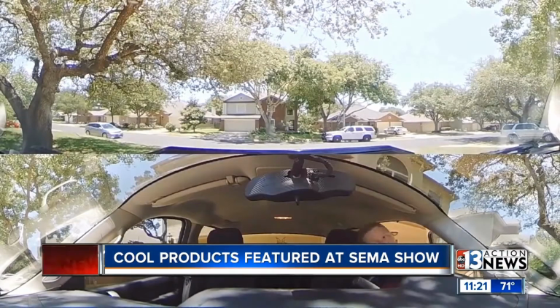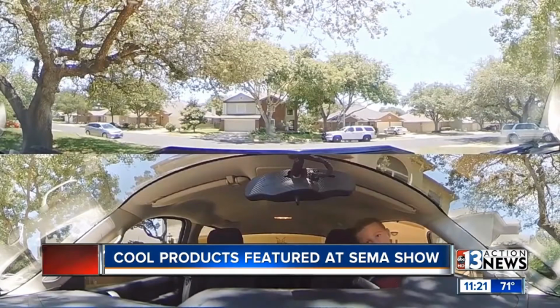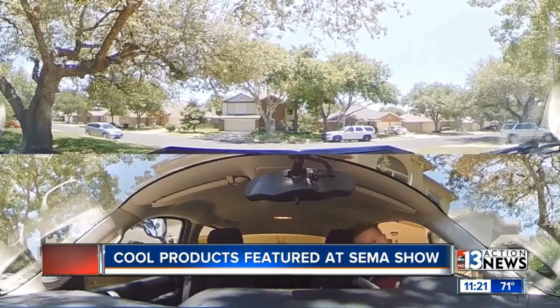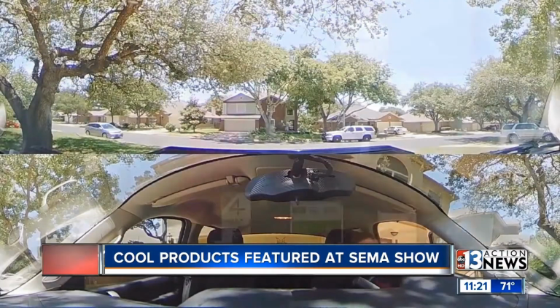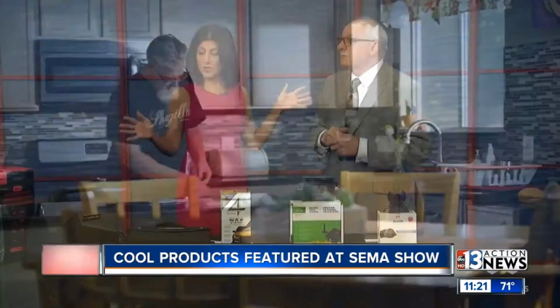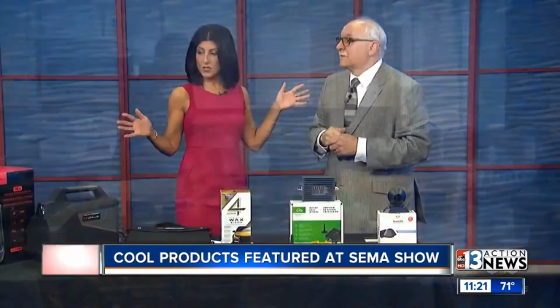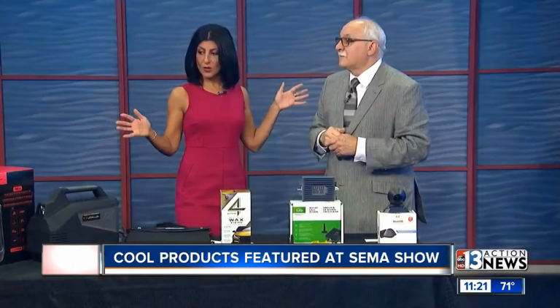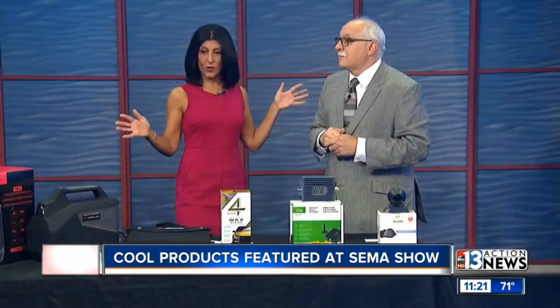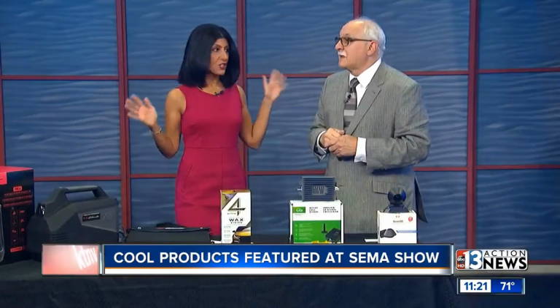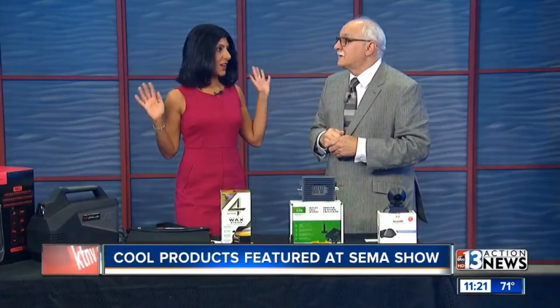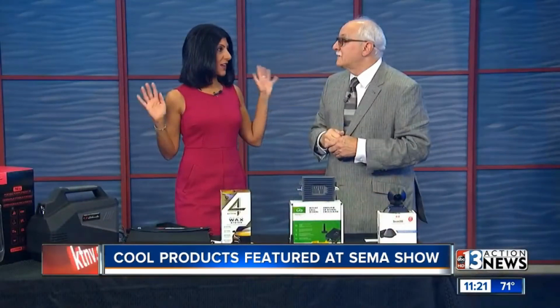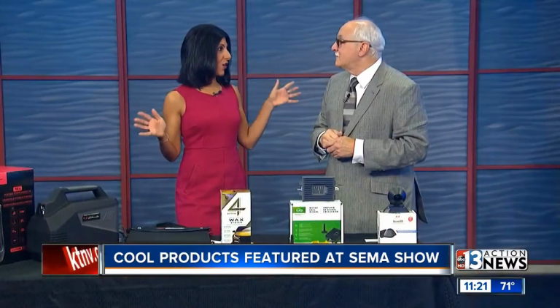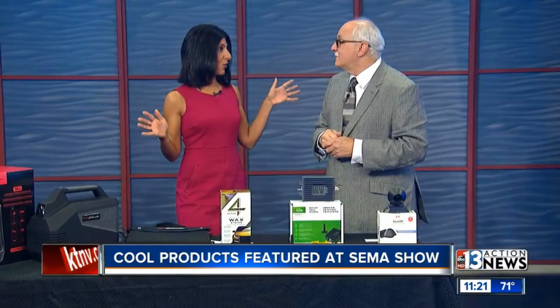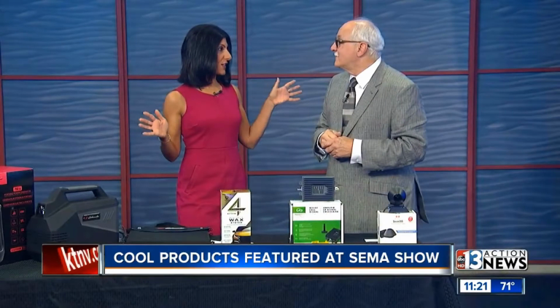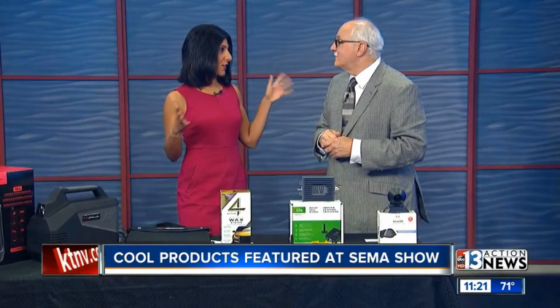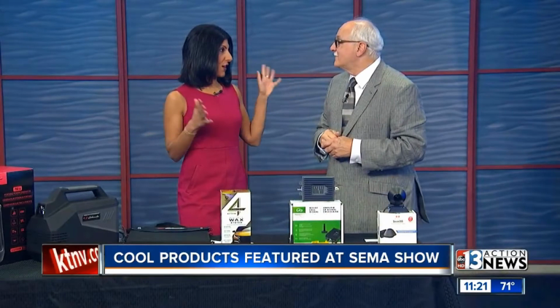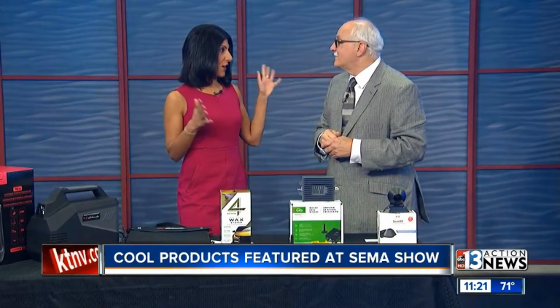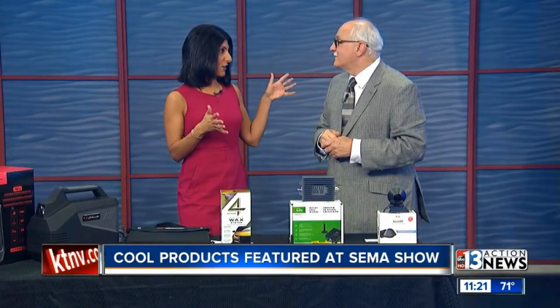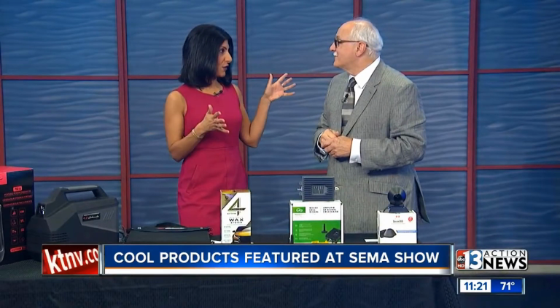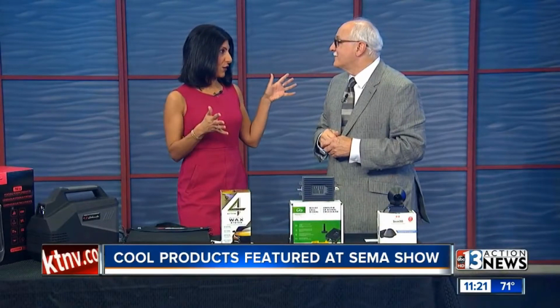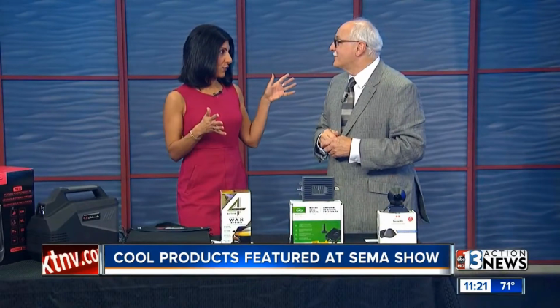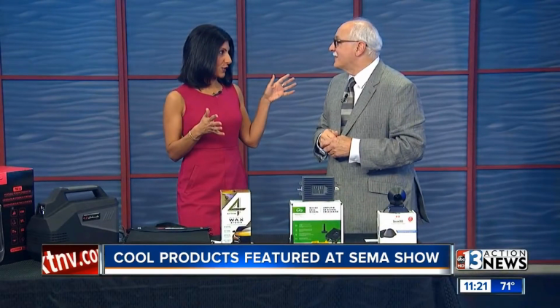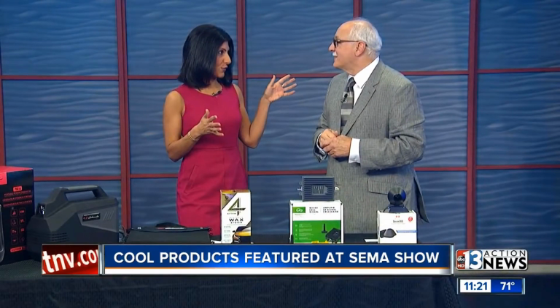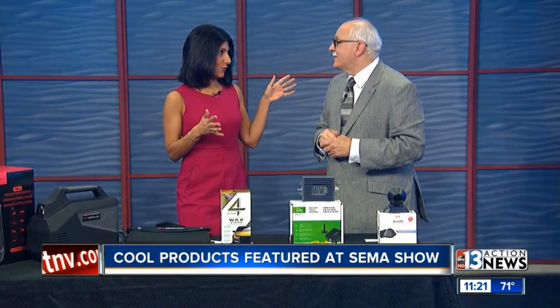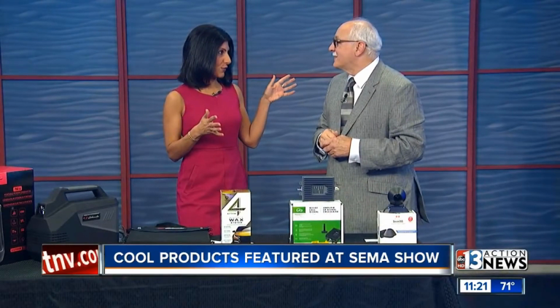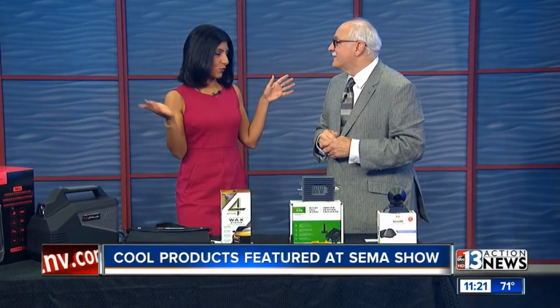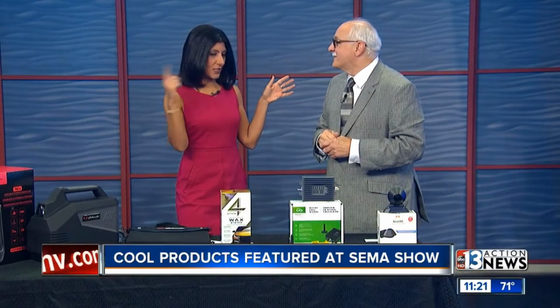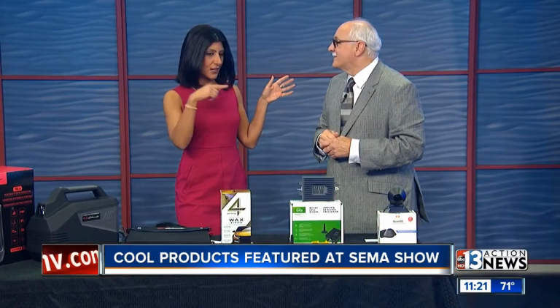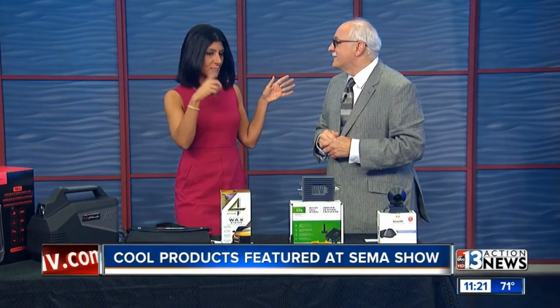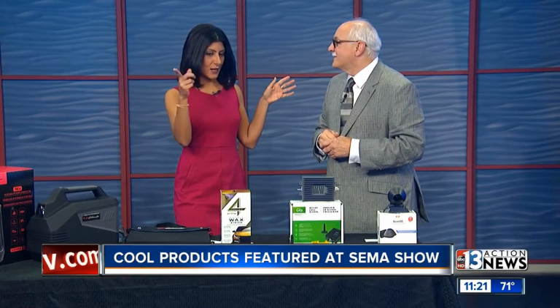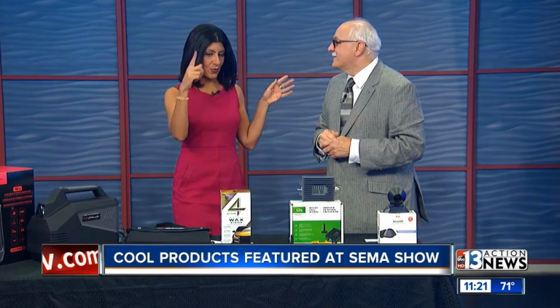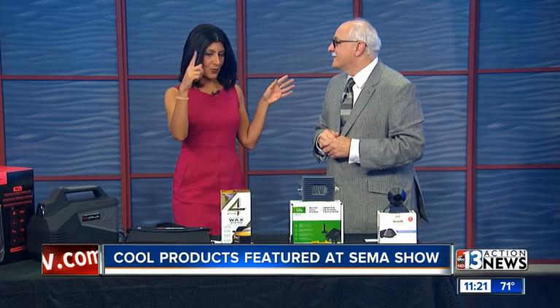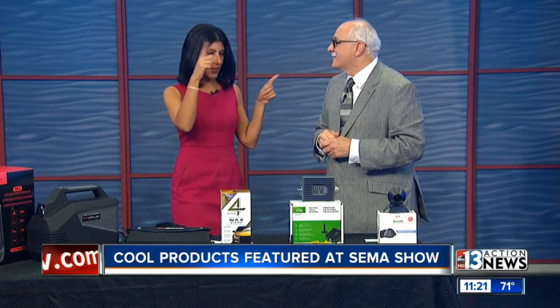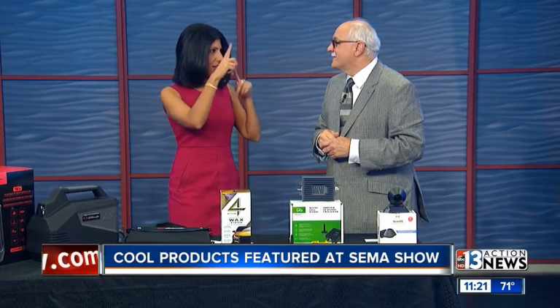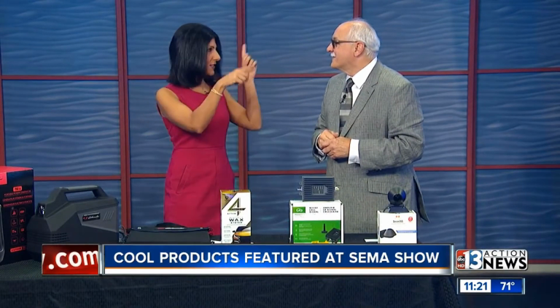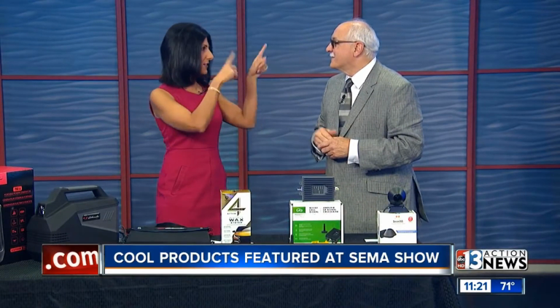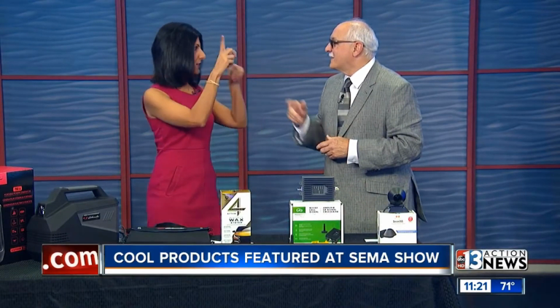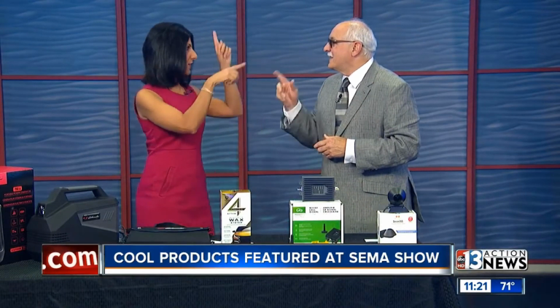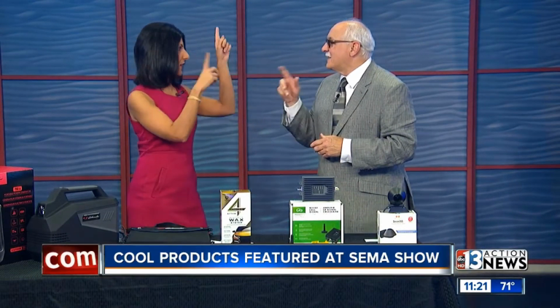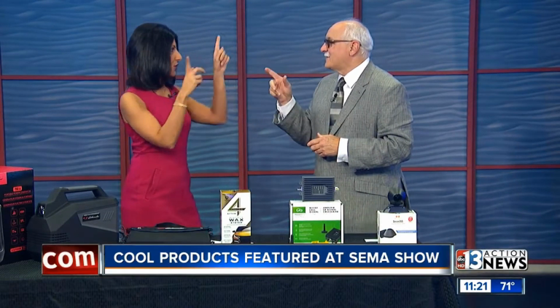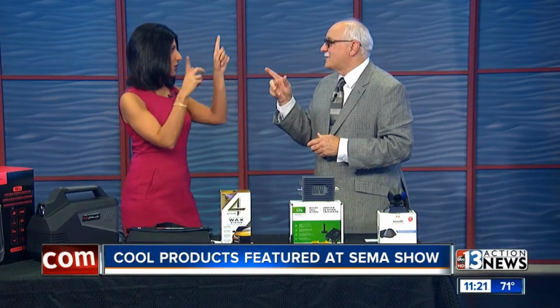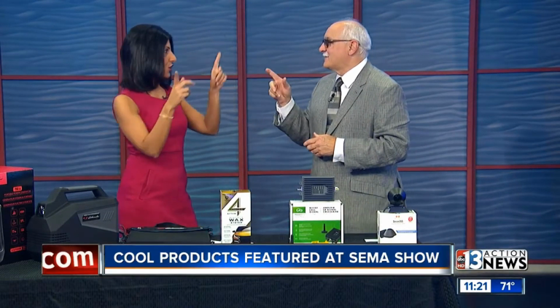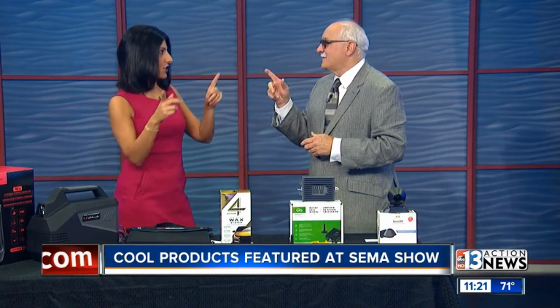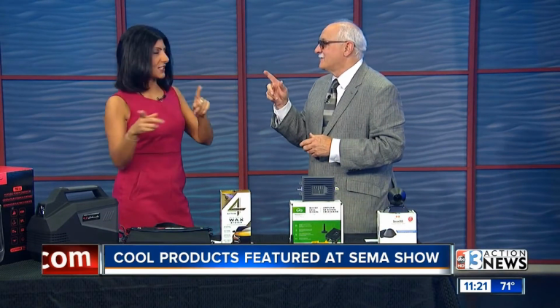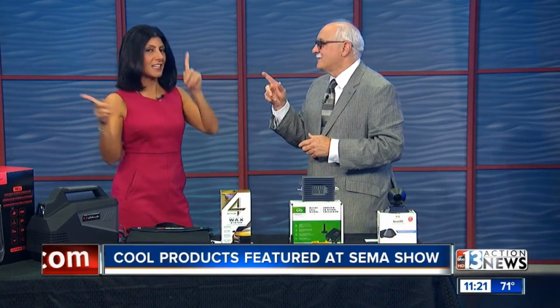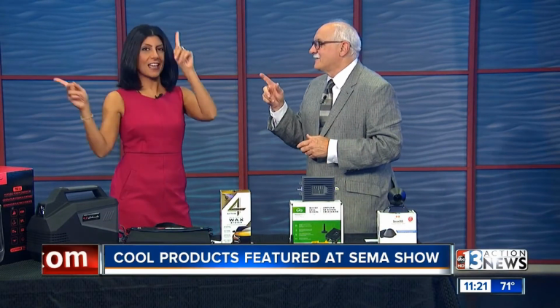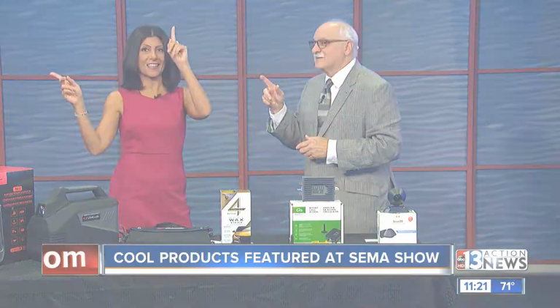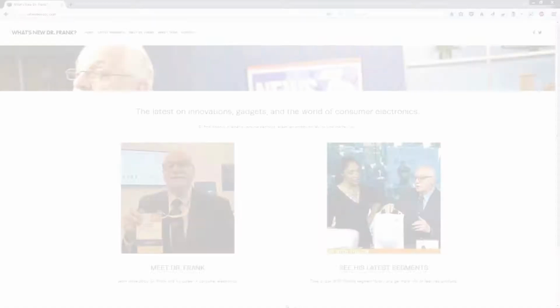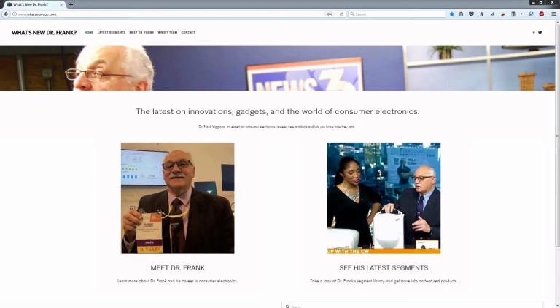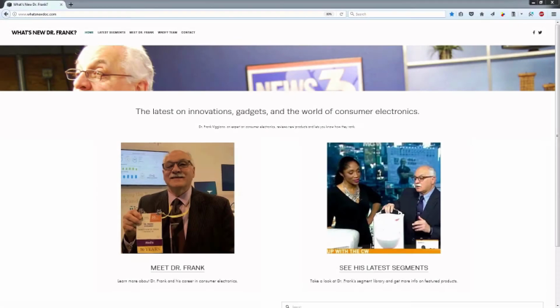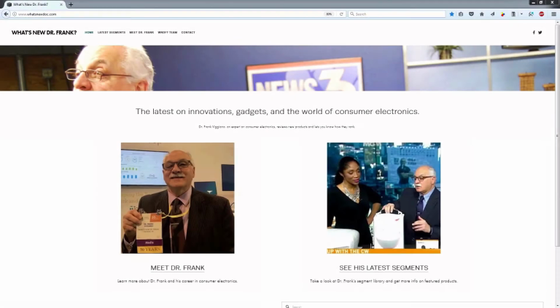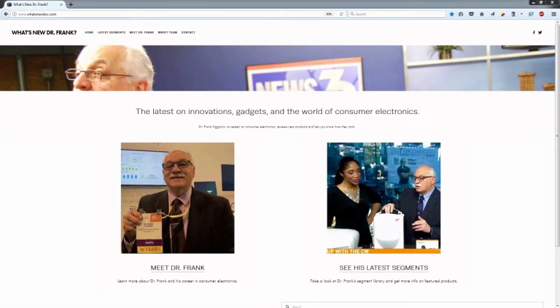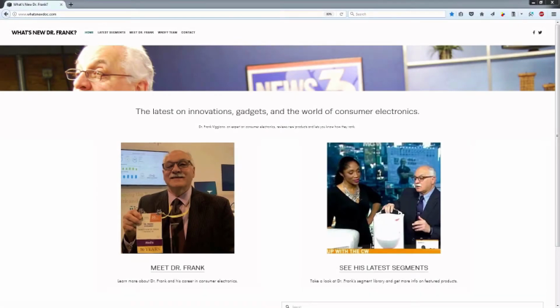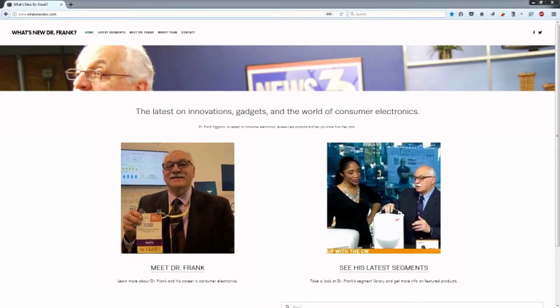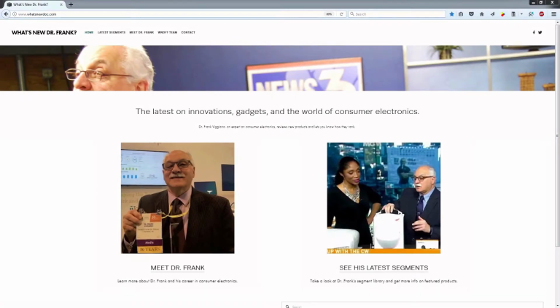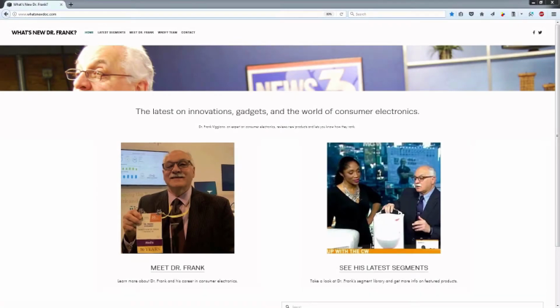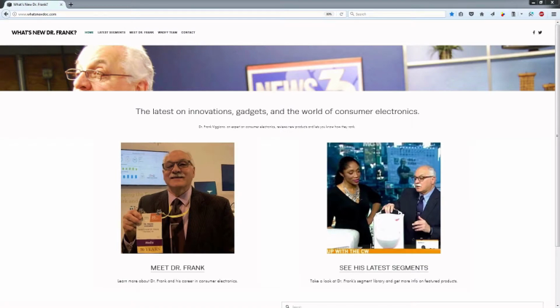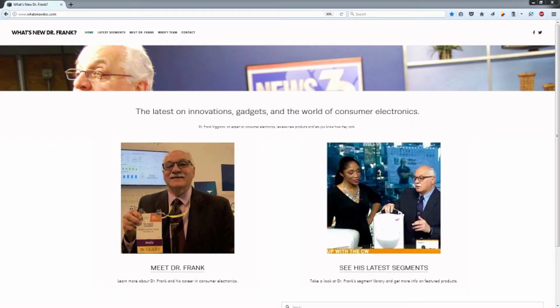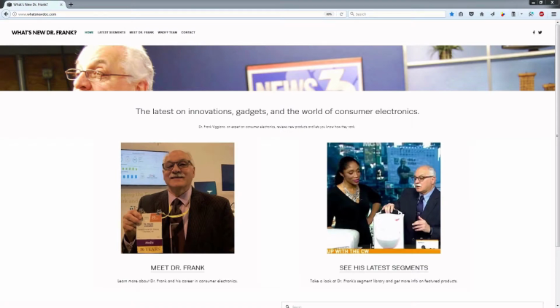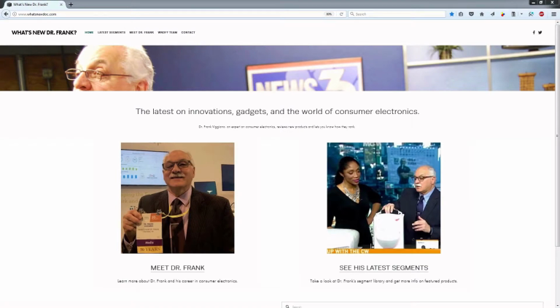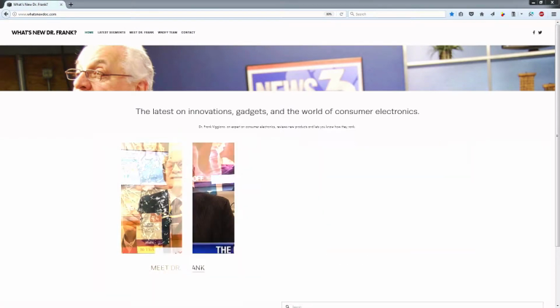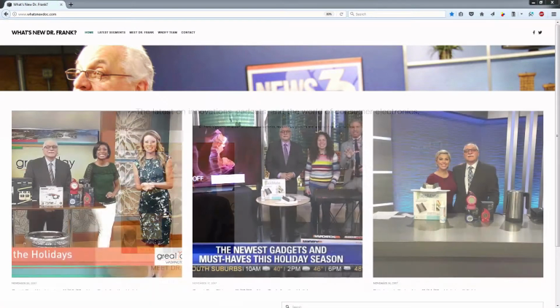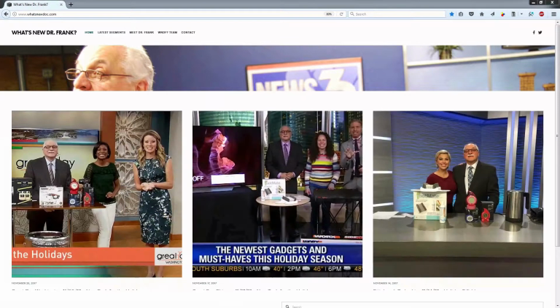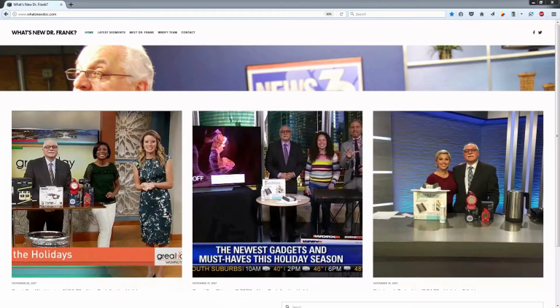Dr. Frank, thanks so much, as always. Love having you here for SEMA. We'll see you next time for the next convention — CES. Stay with us.